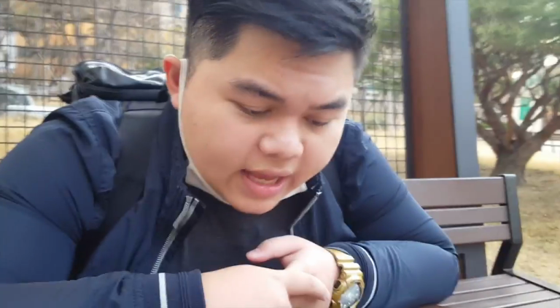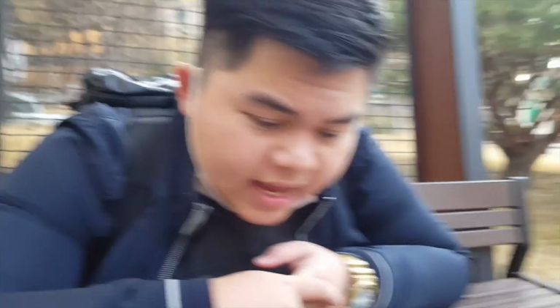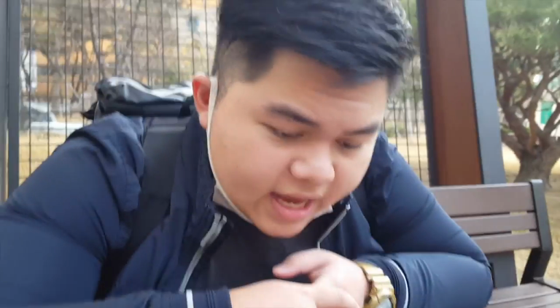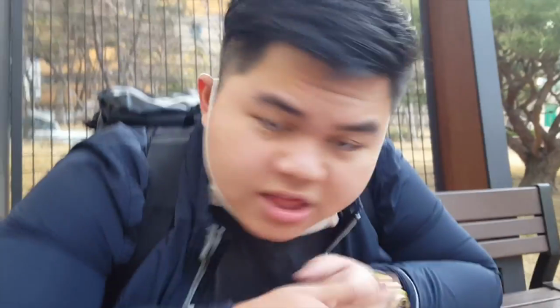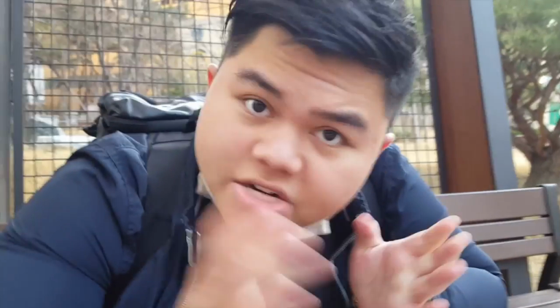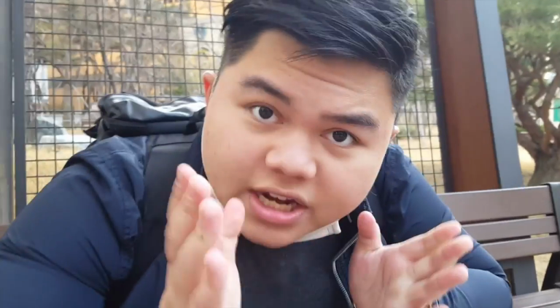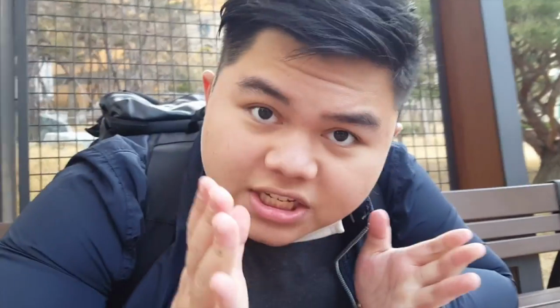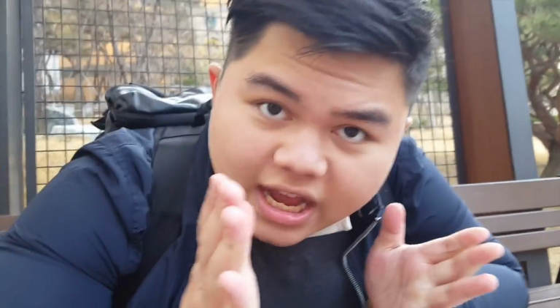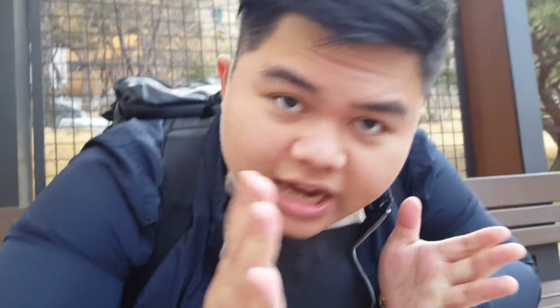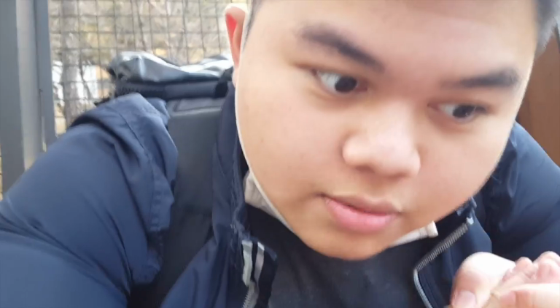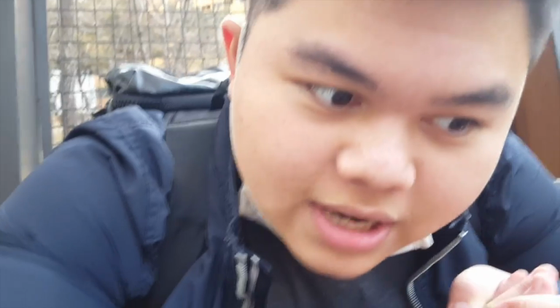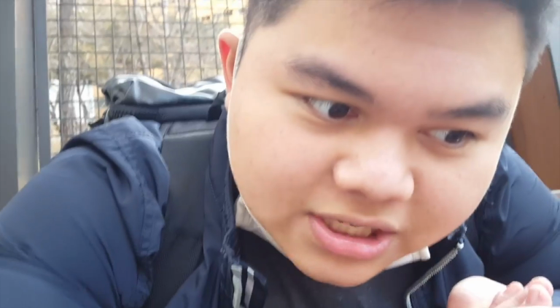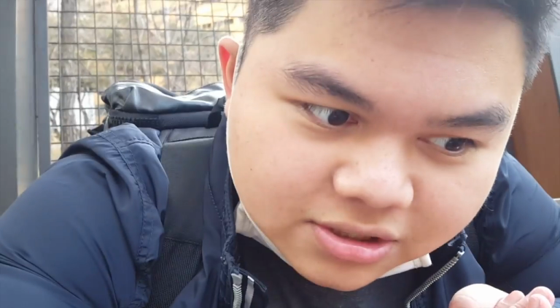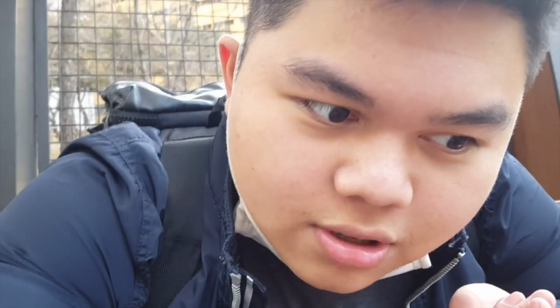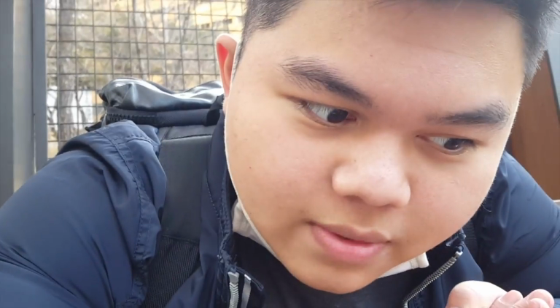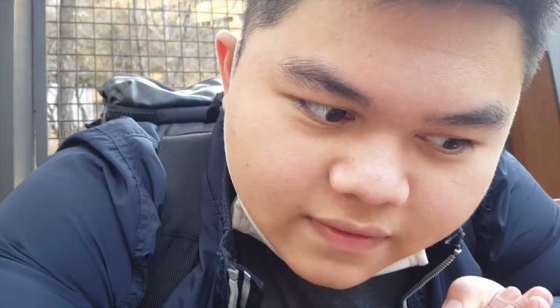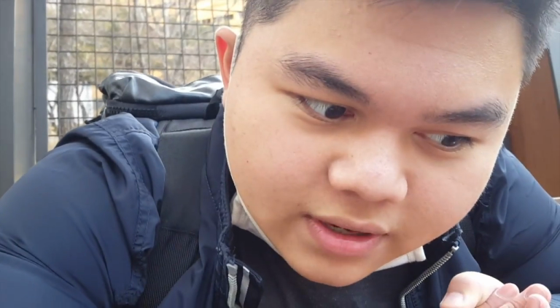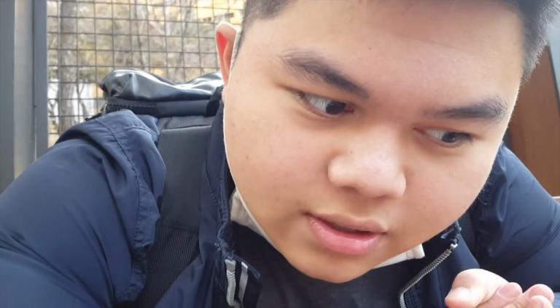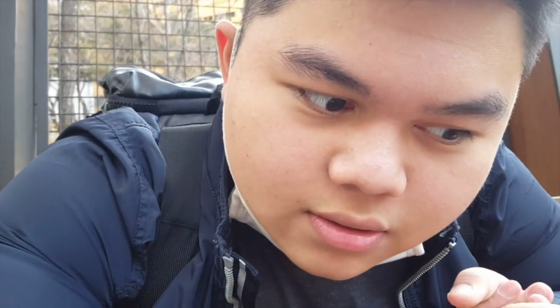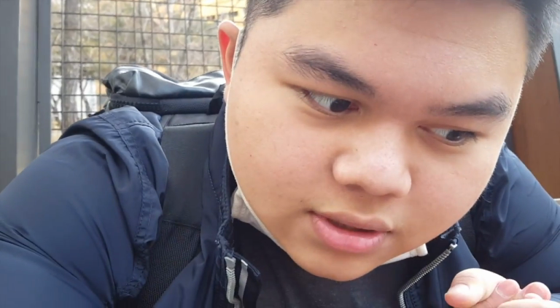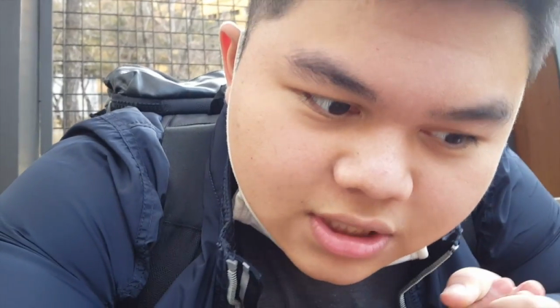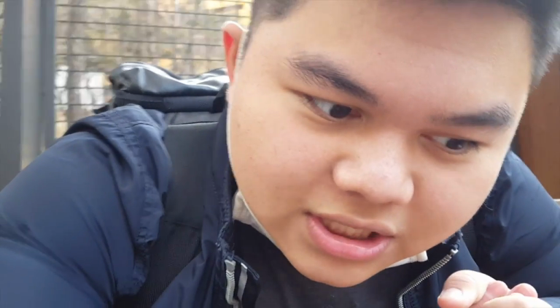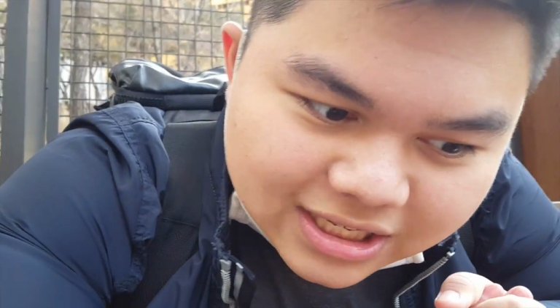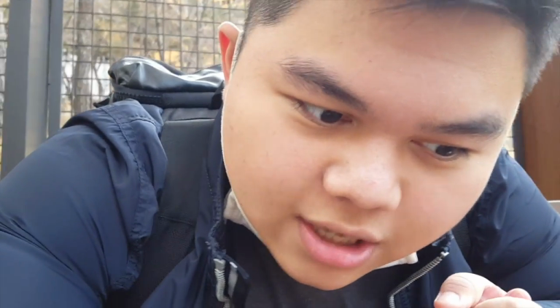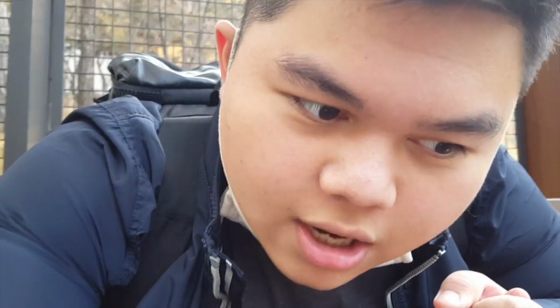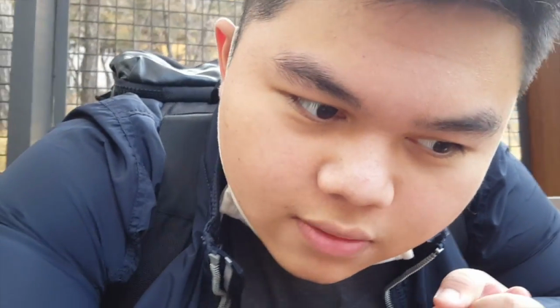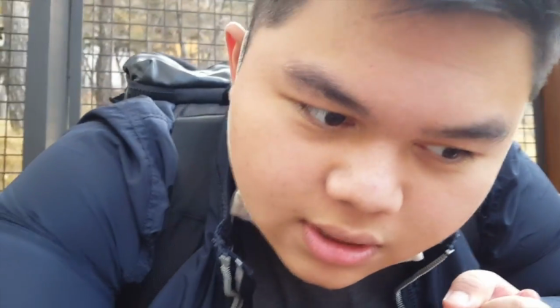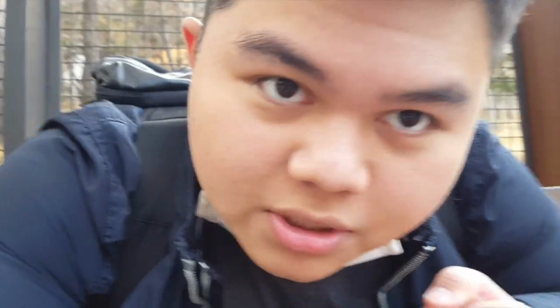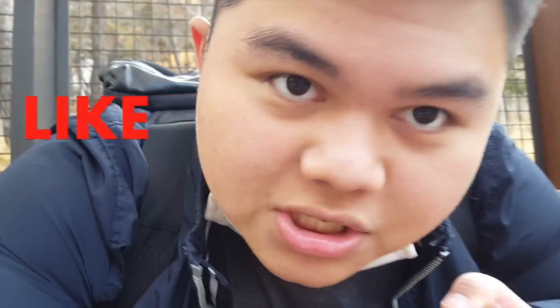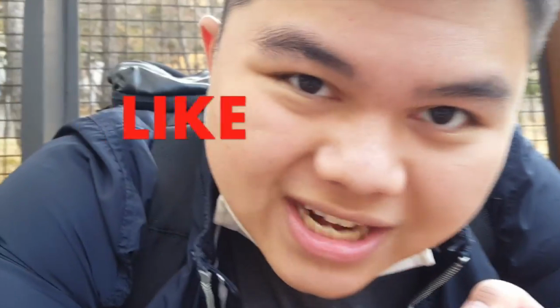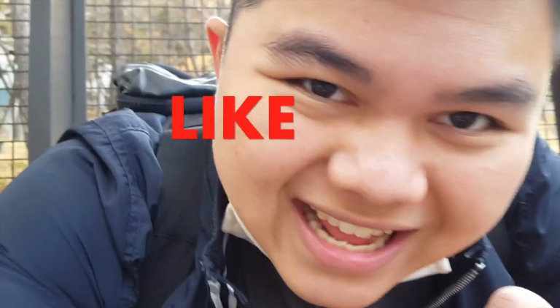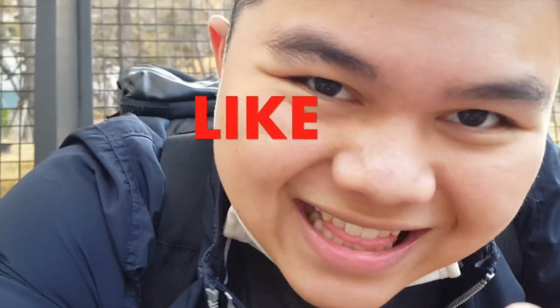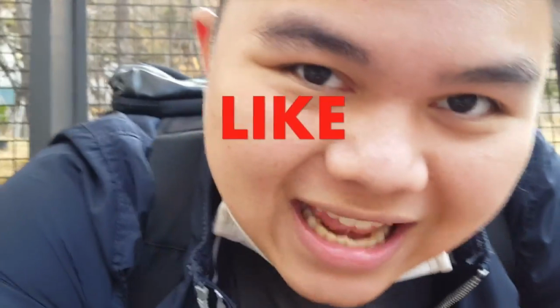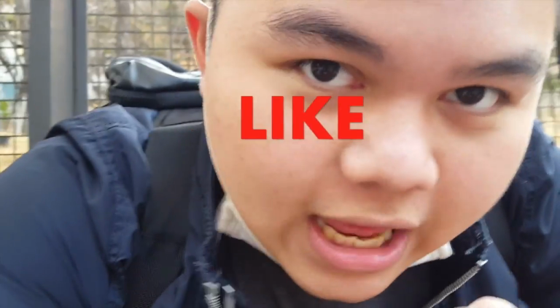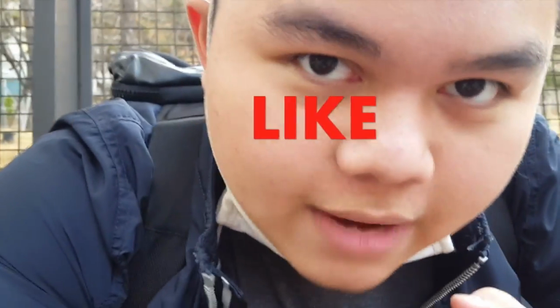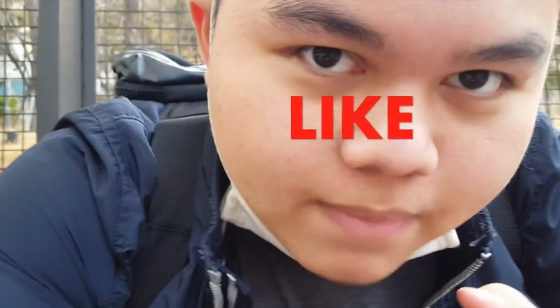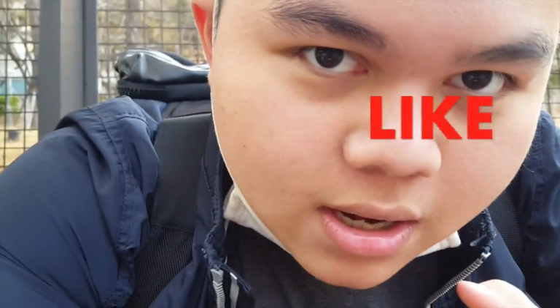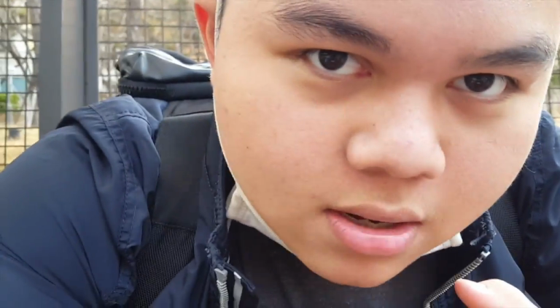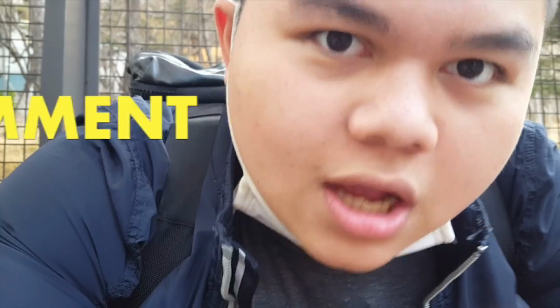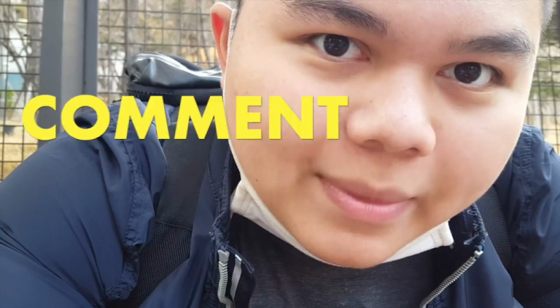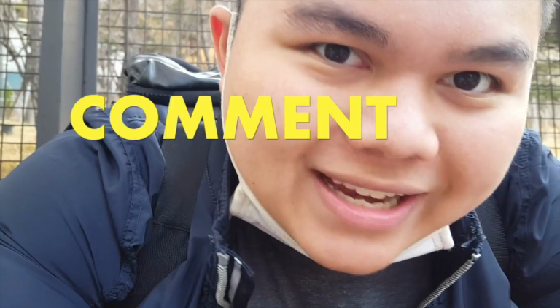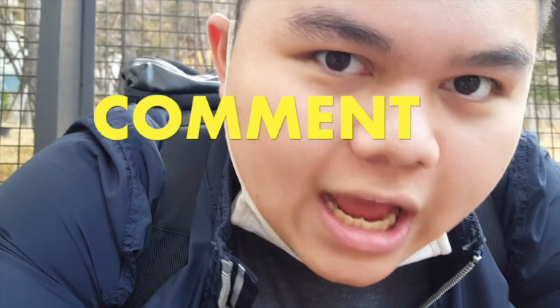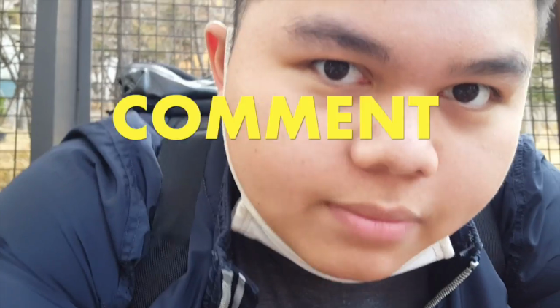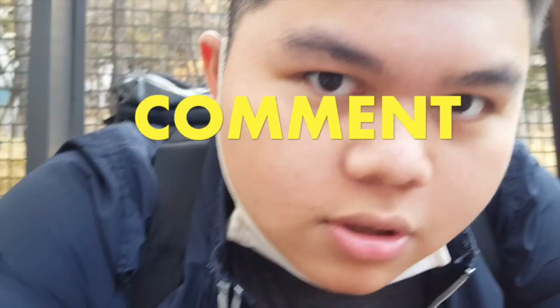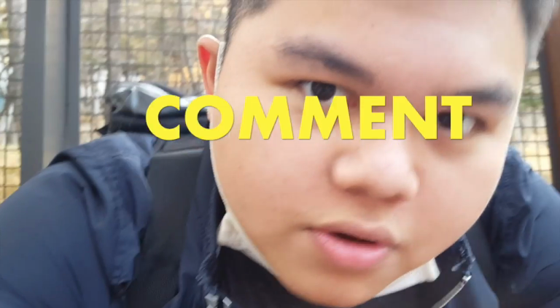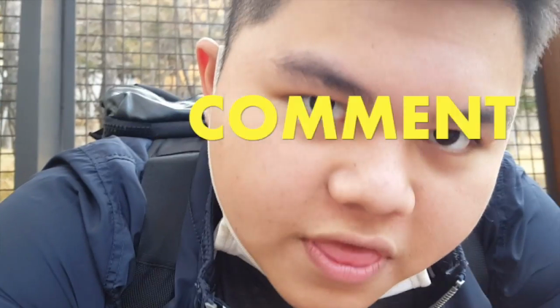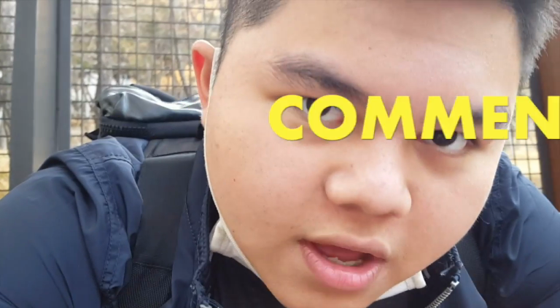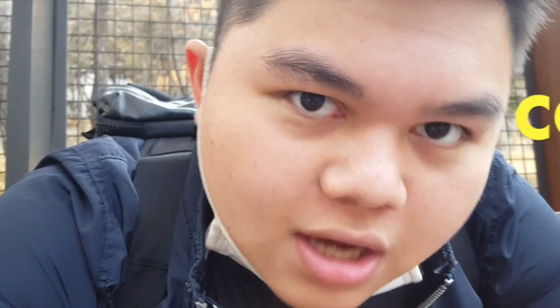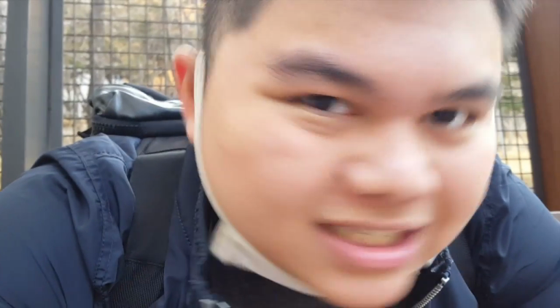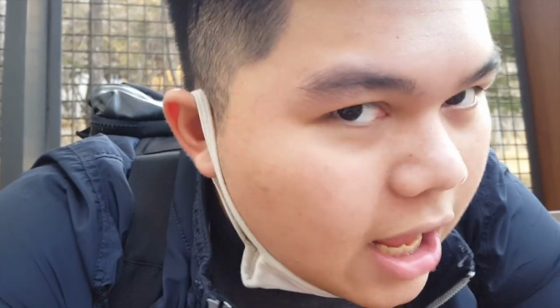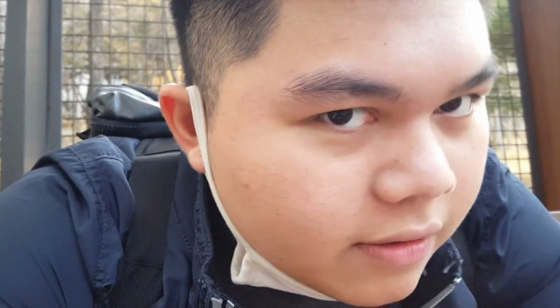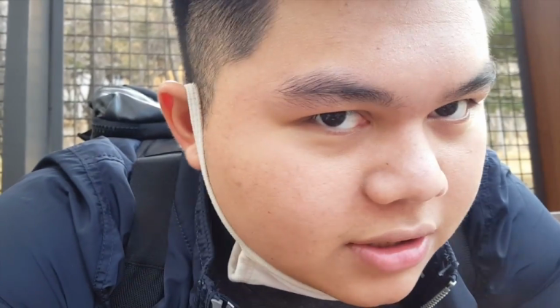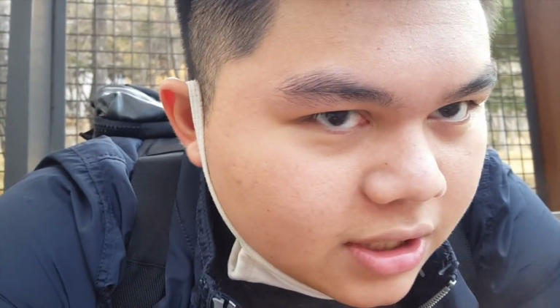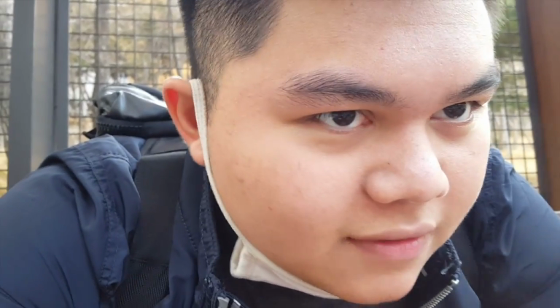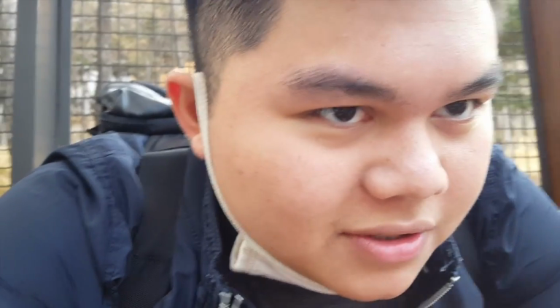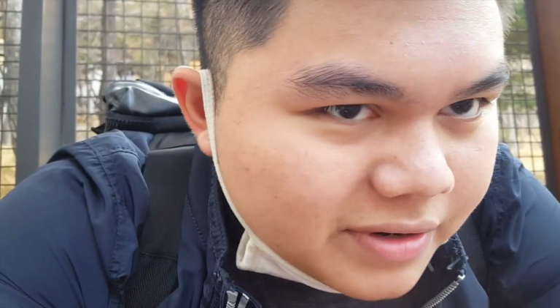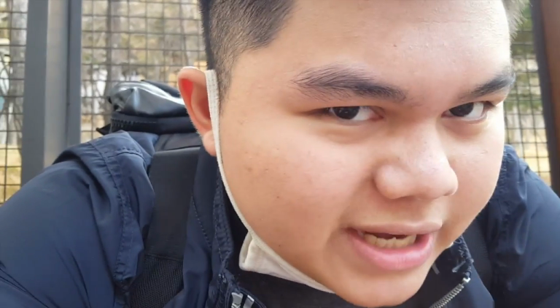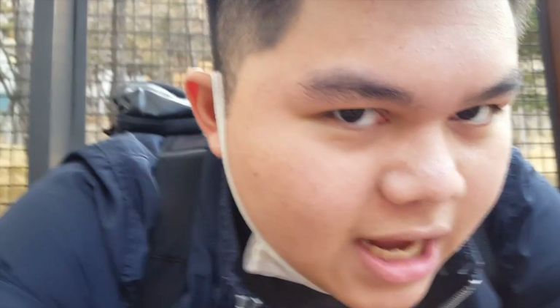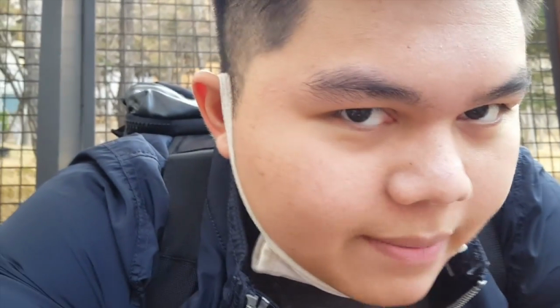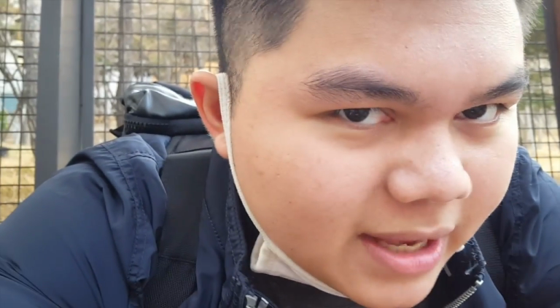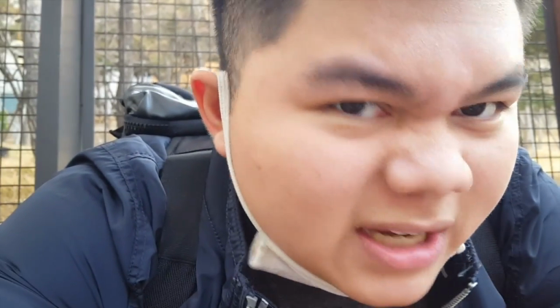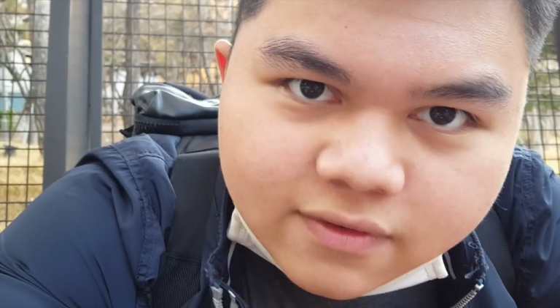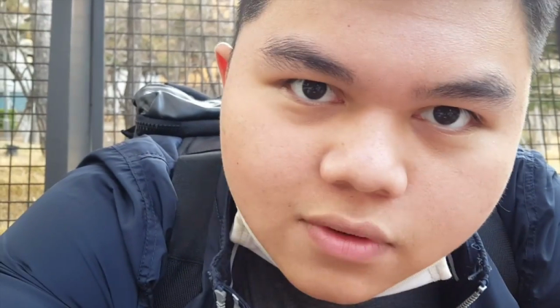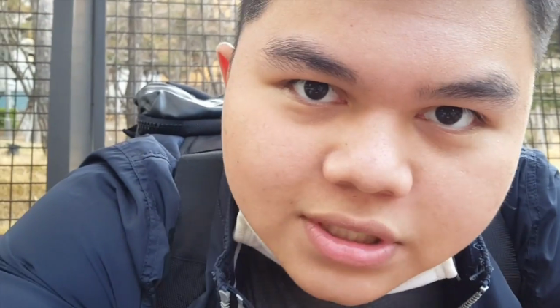And there it is guys. Hope you guys enjoyed my video. As always, if you're gonna hit that like button, comment down below your thoughts. I always love to read comments.